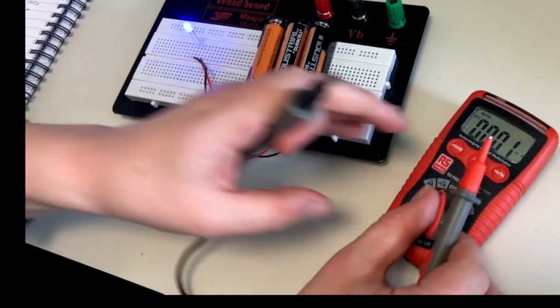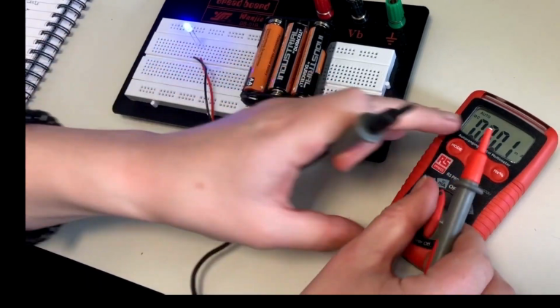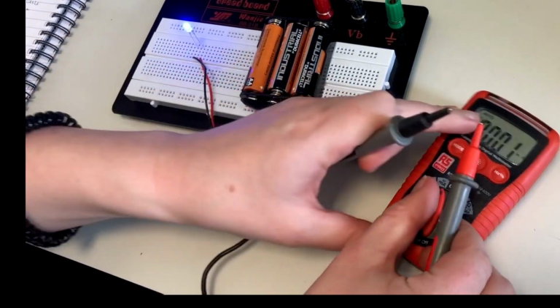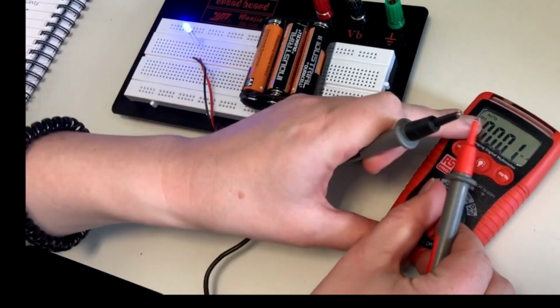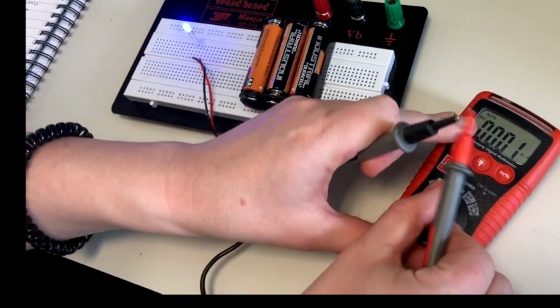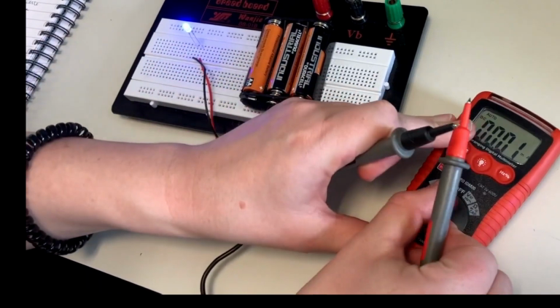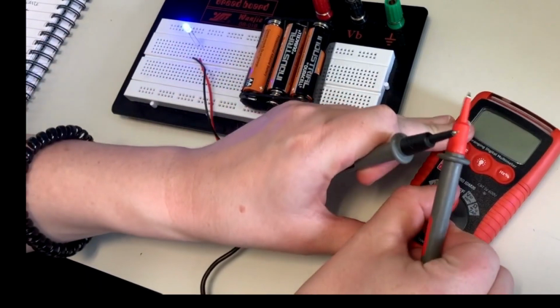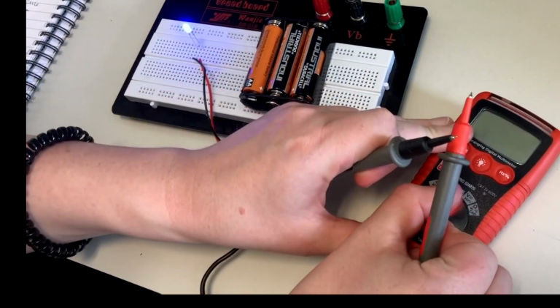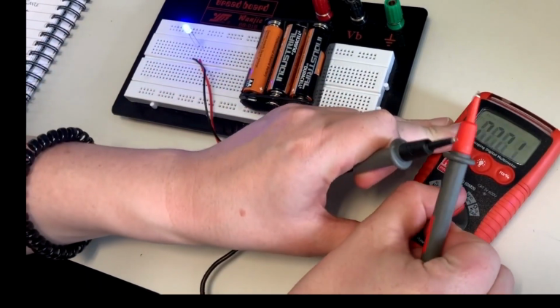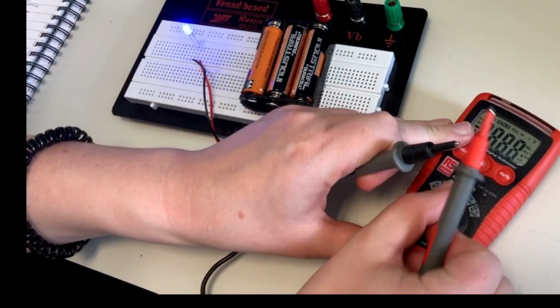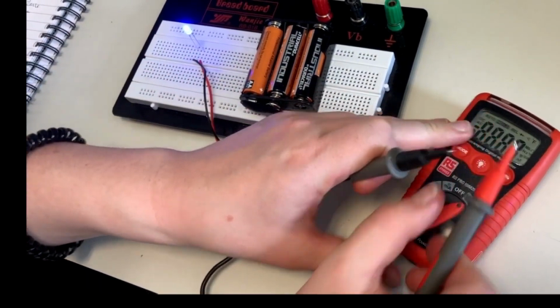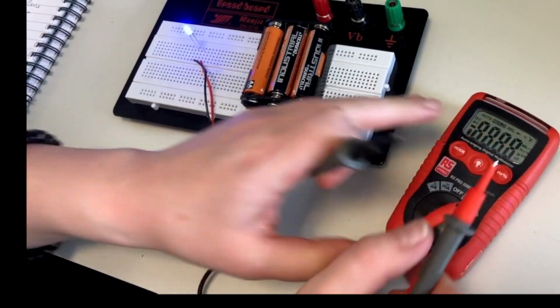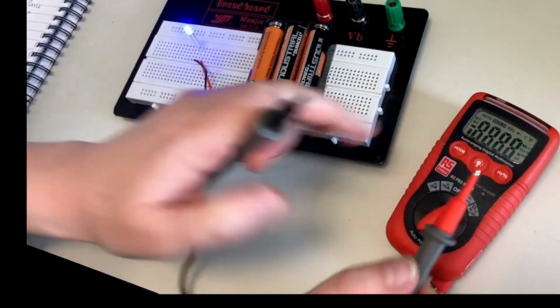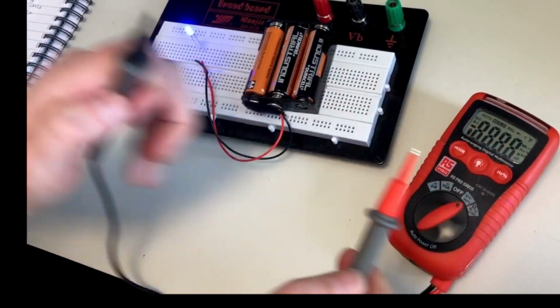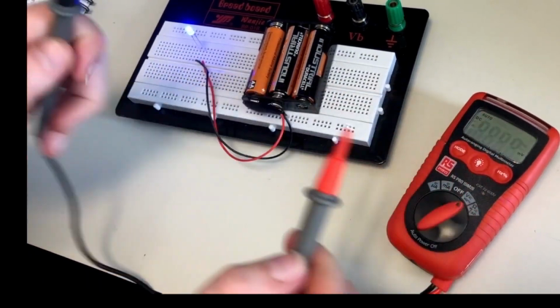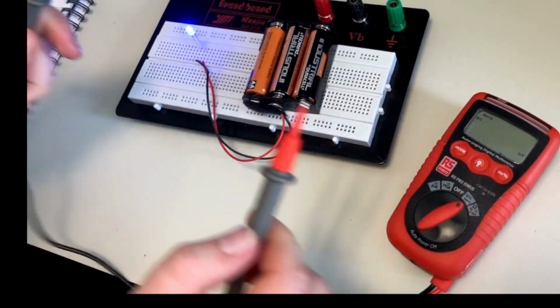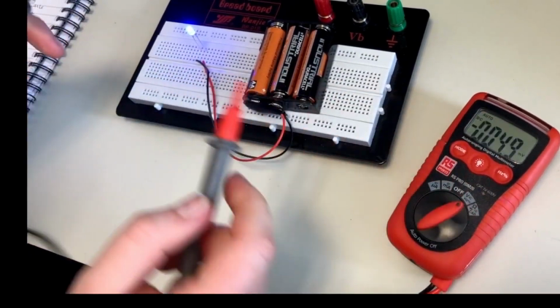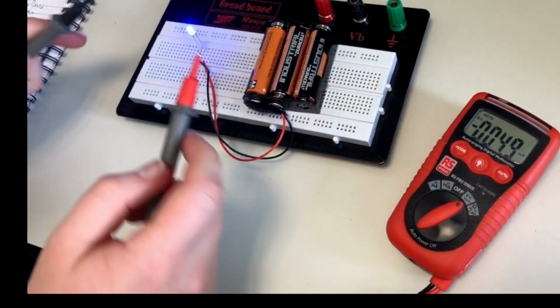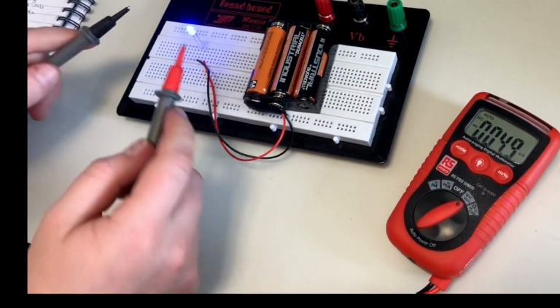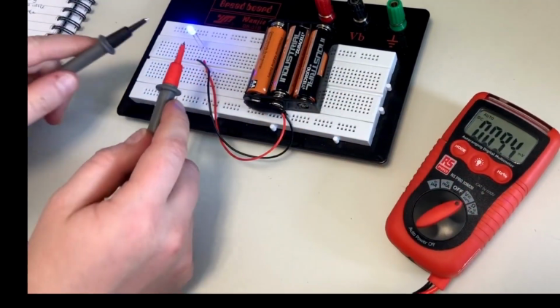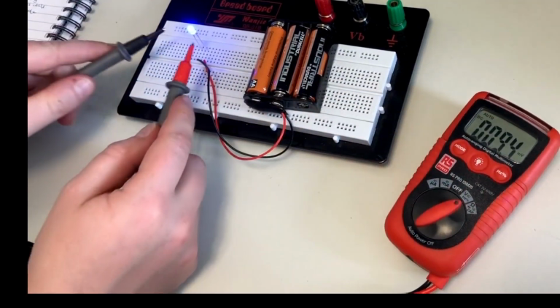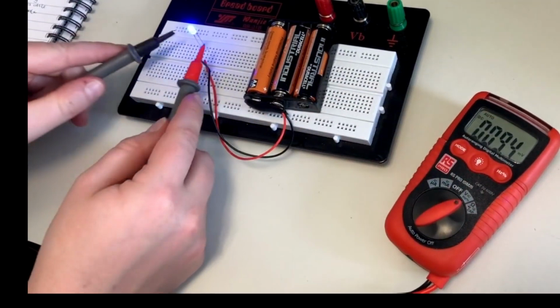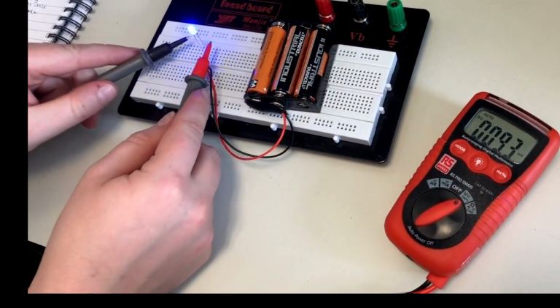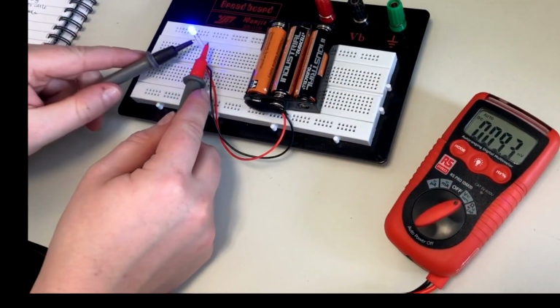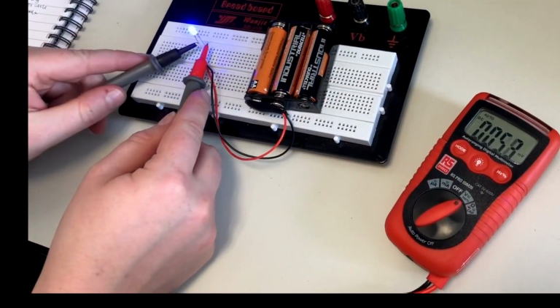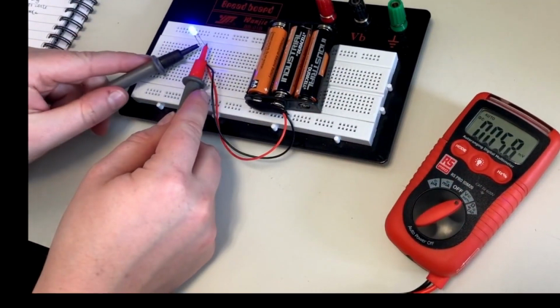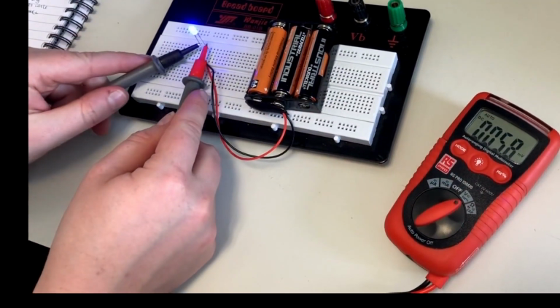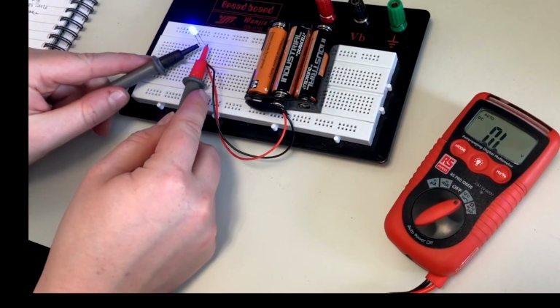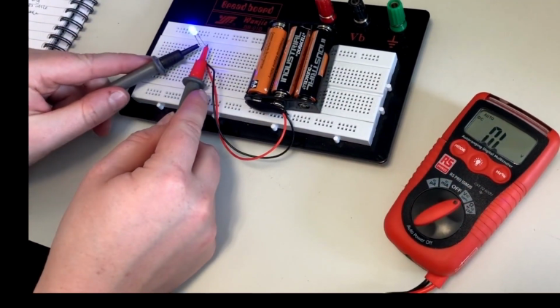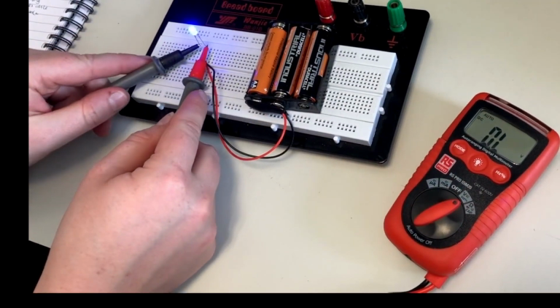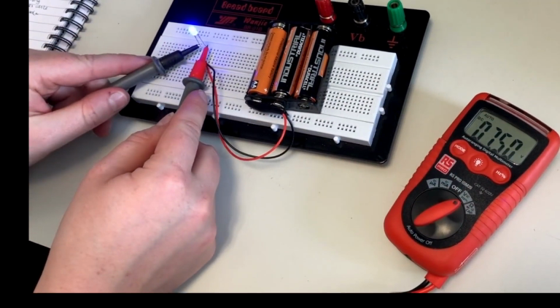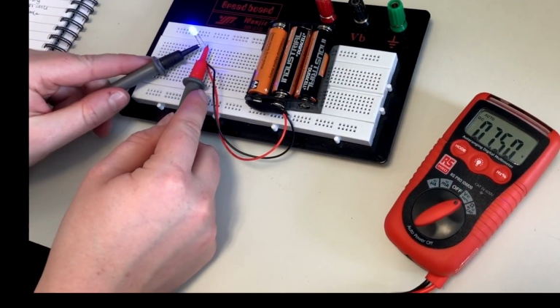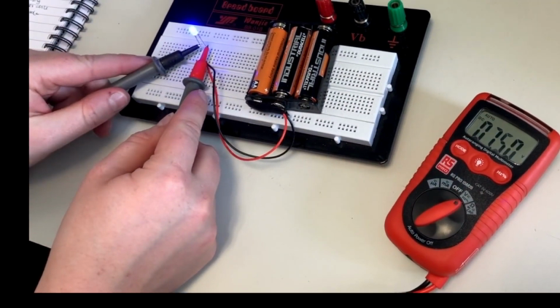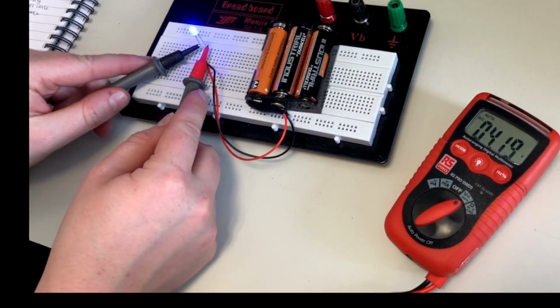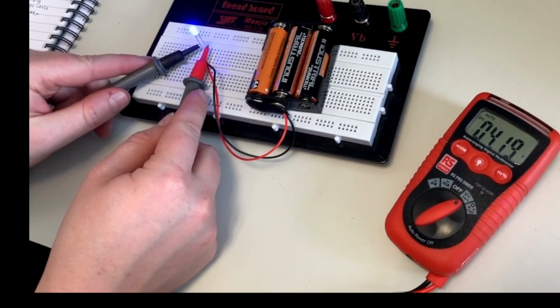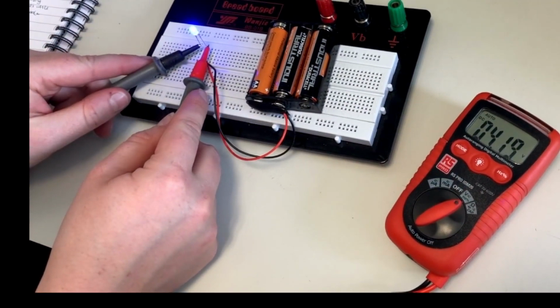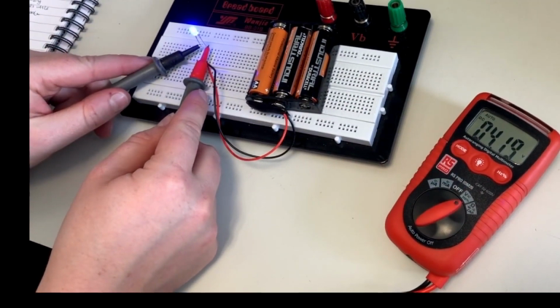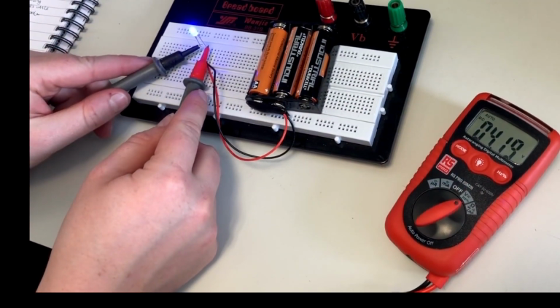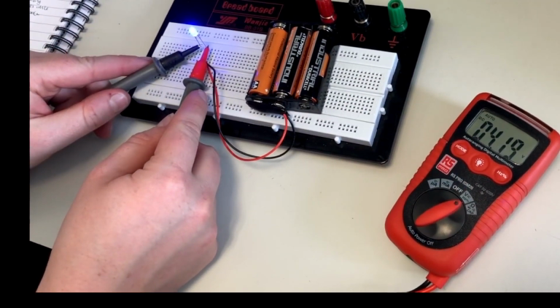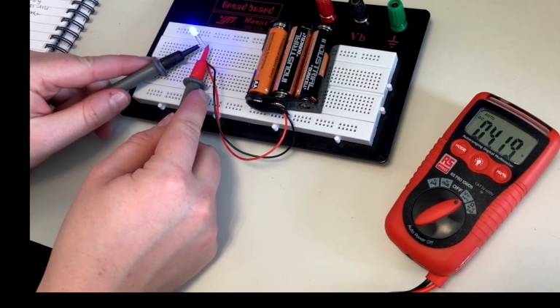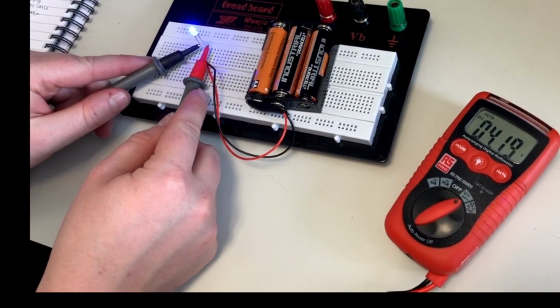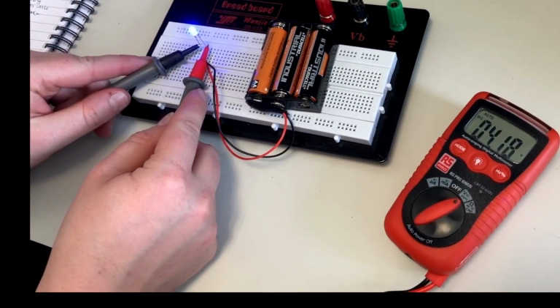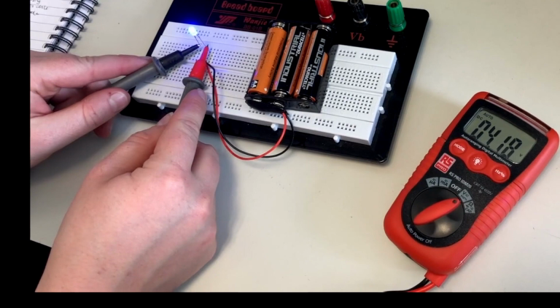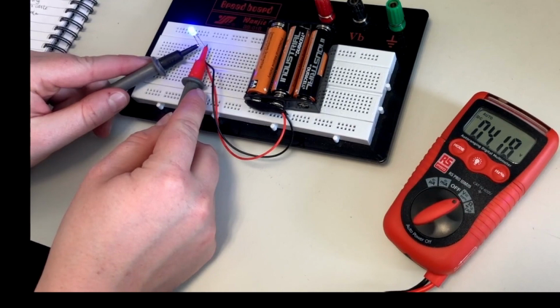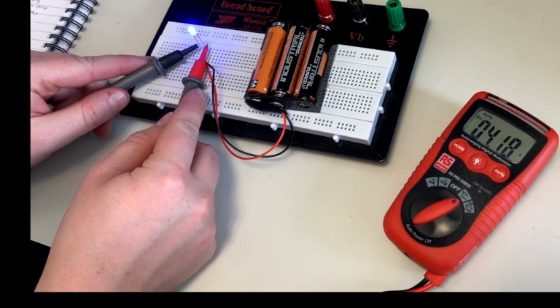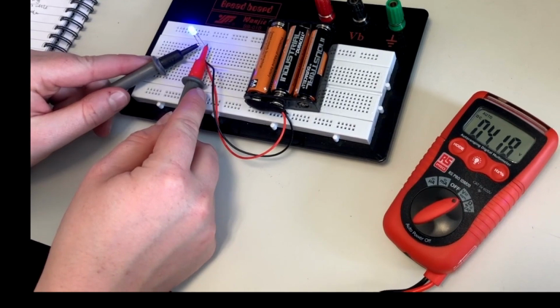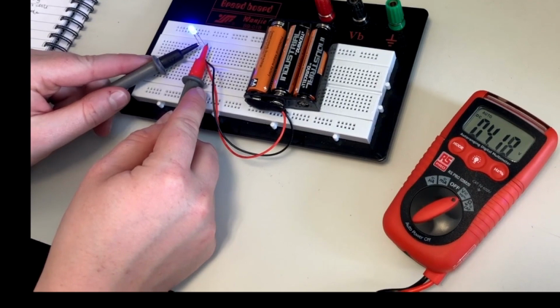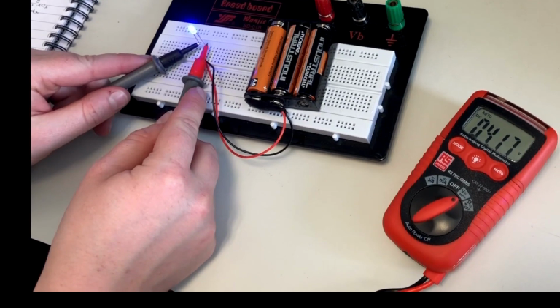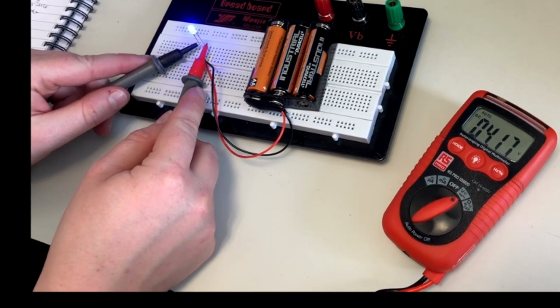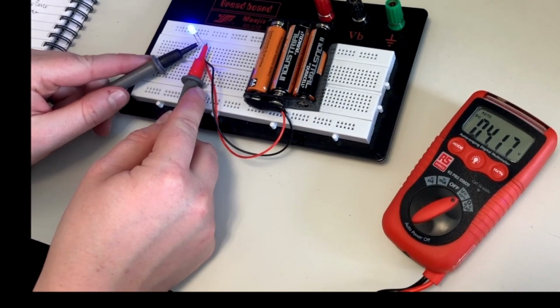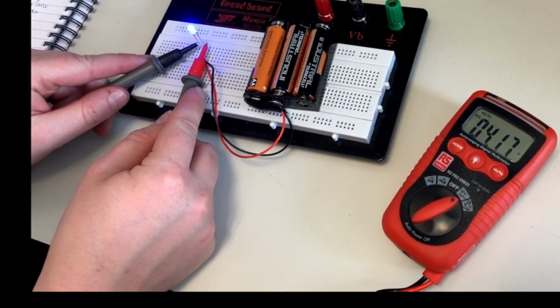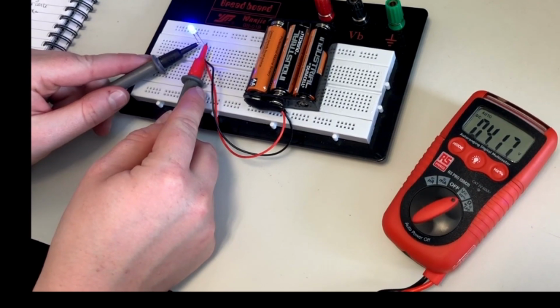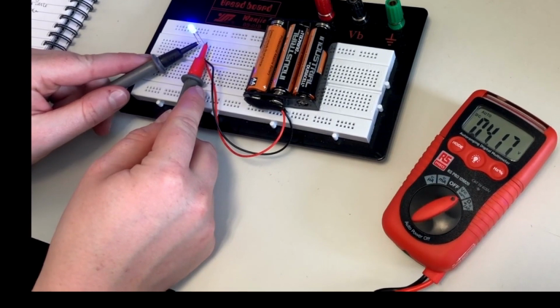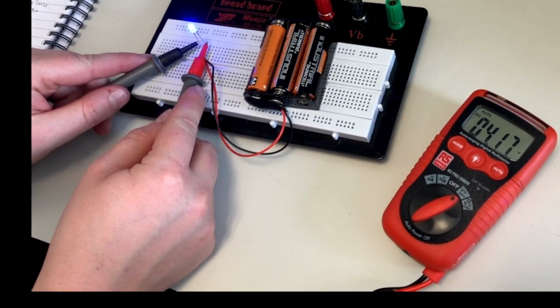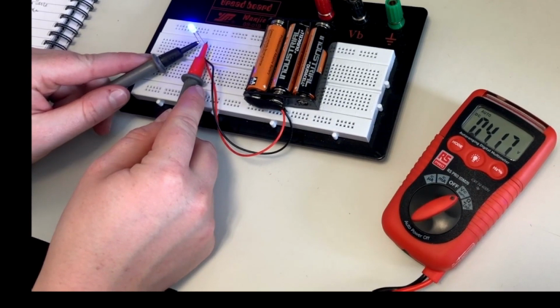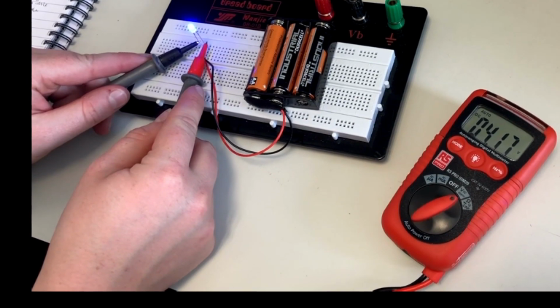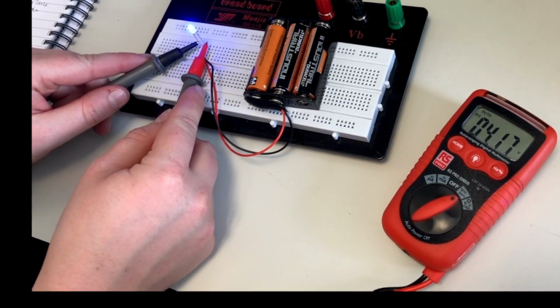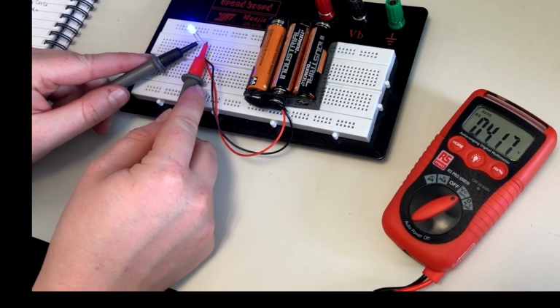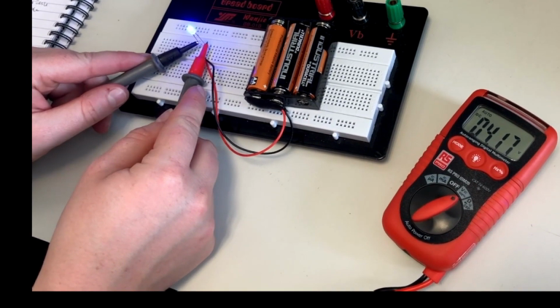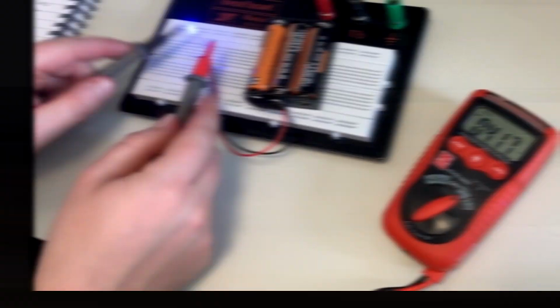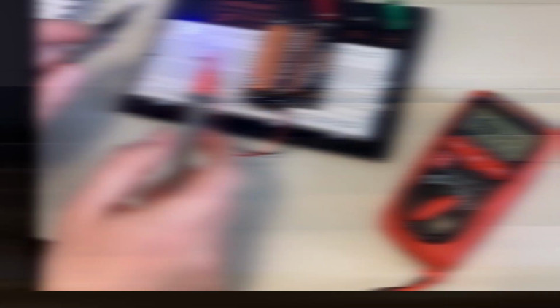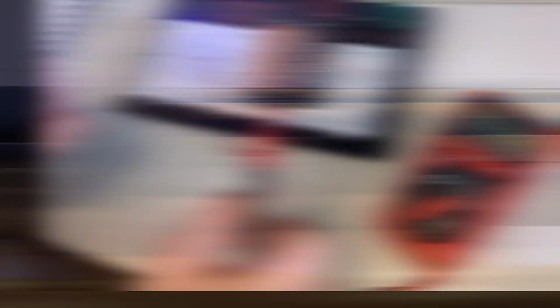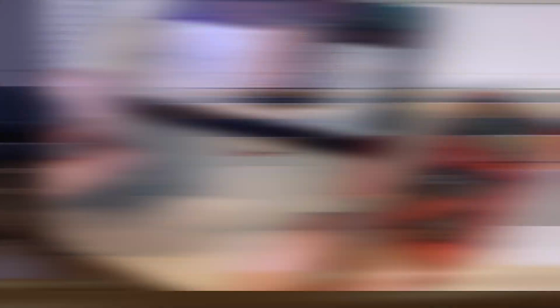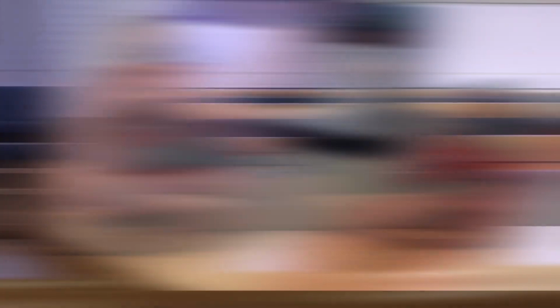We can also measure voltage. The voltage is auto ranging, so it'll show you whatever scale you need to be in.